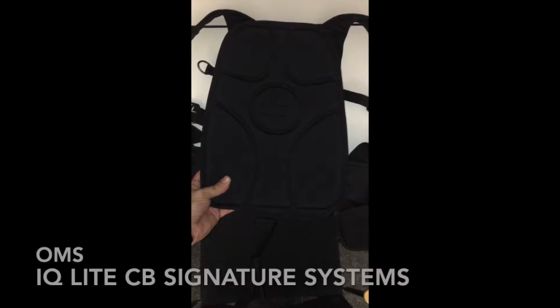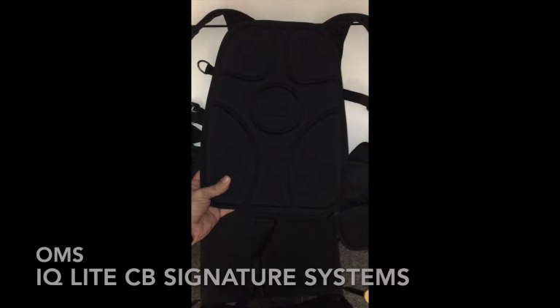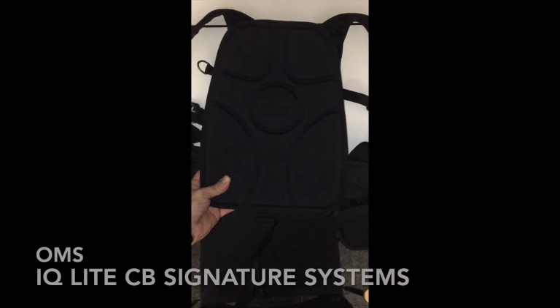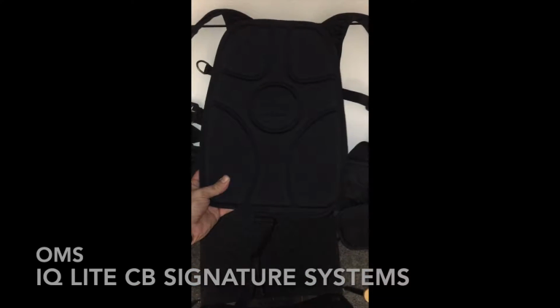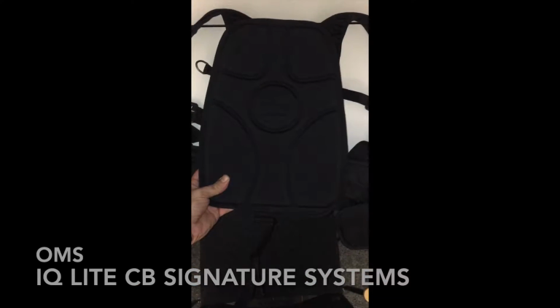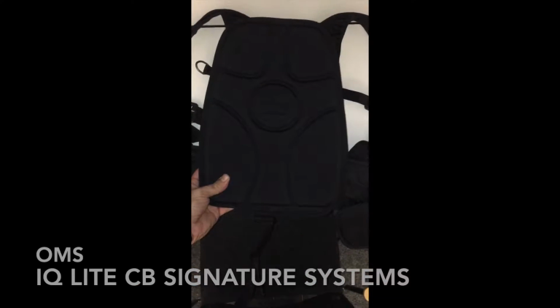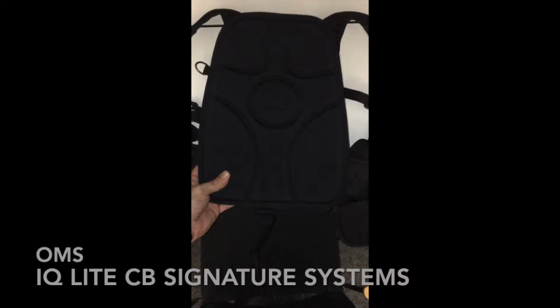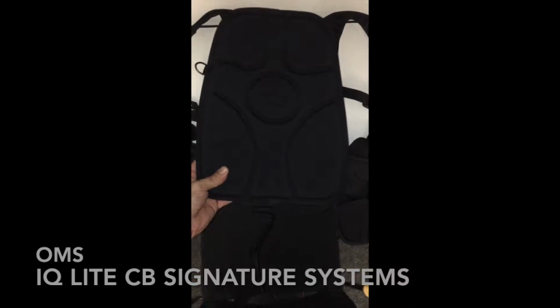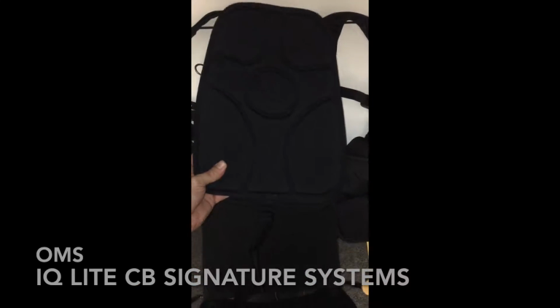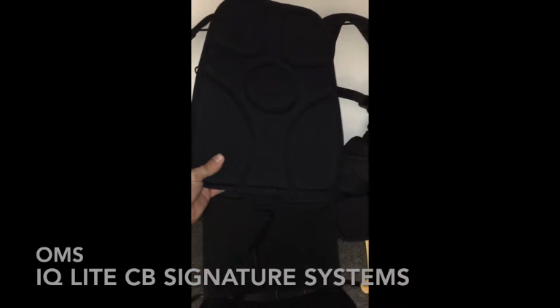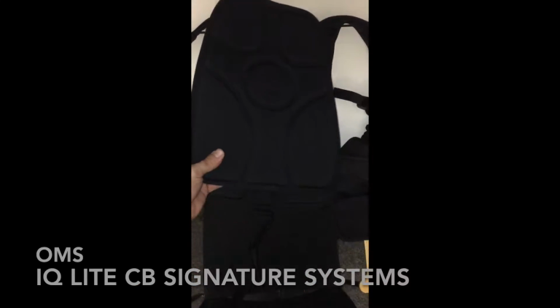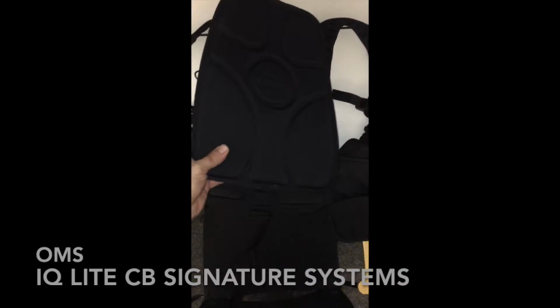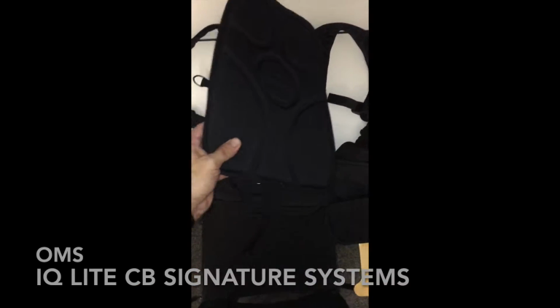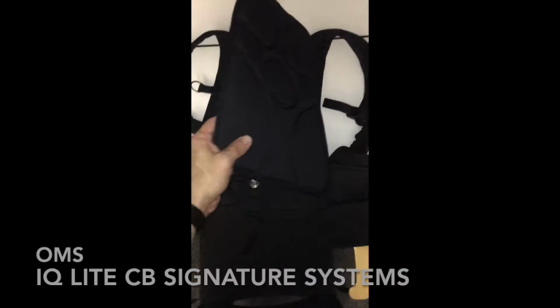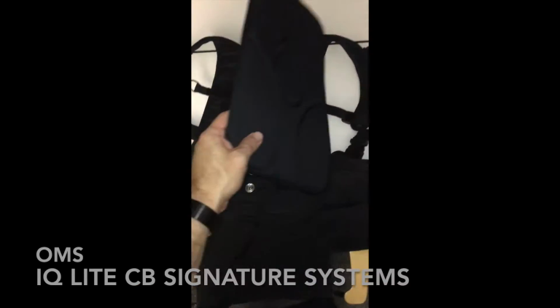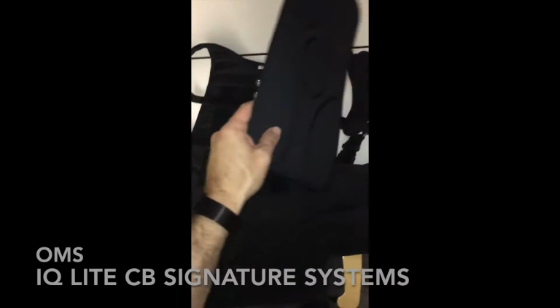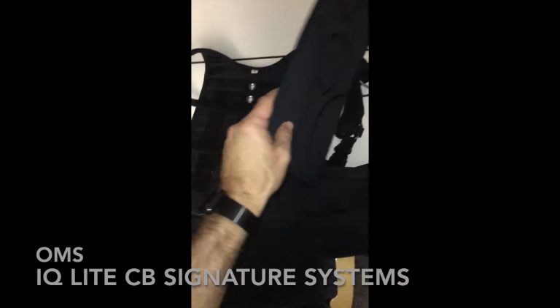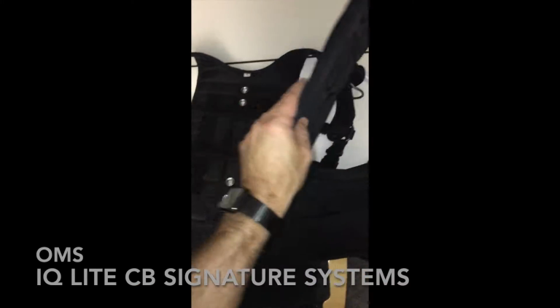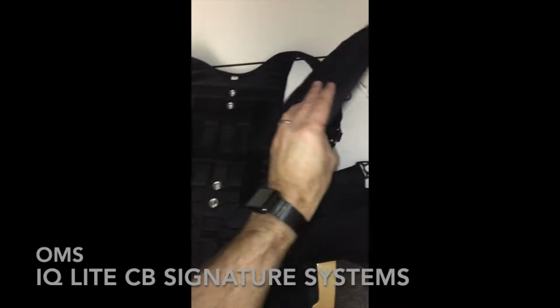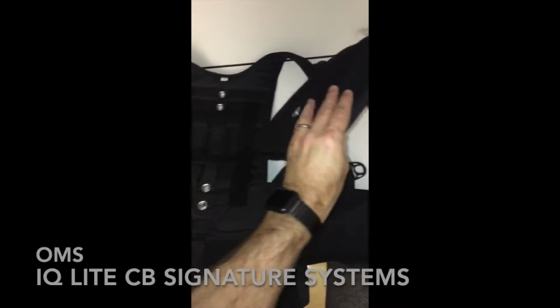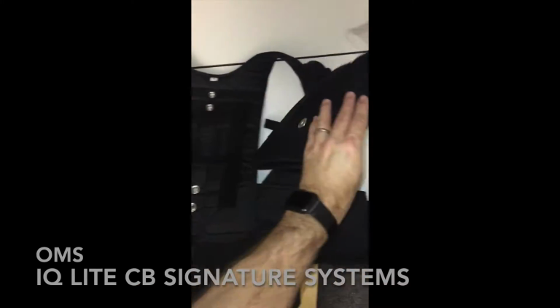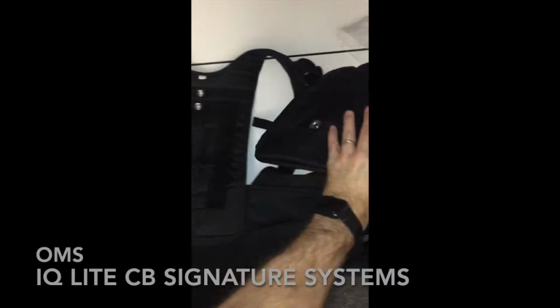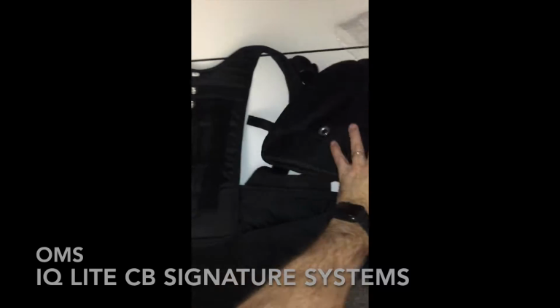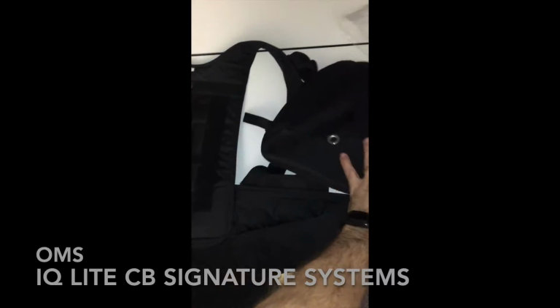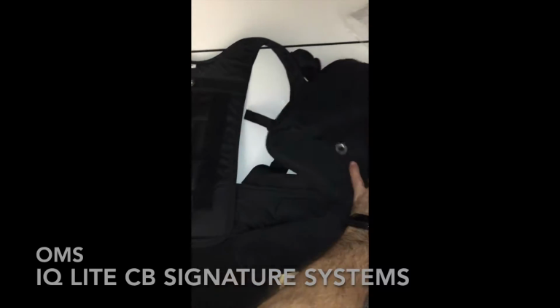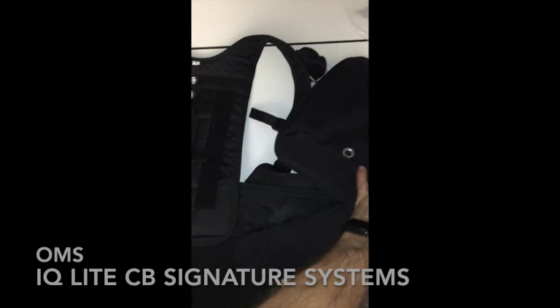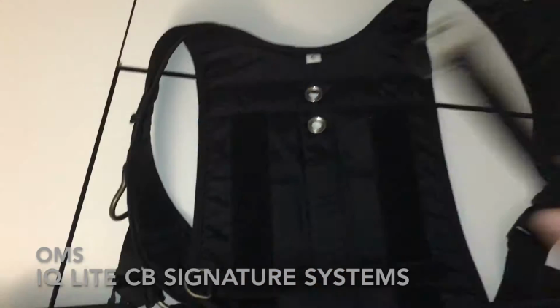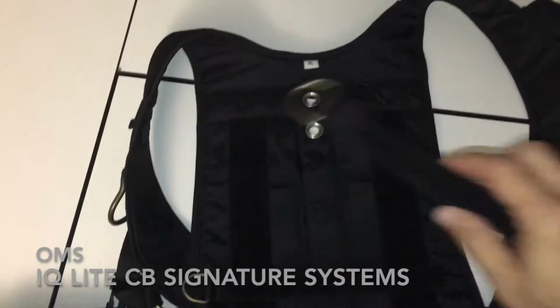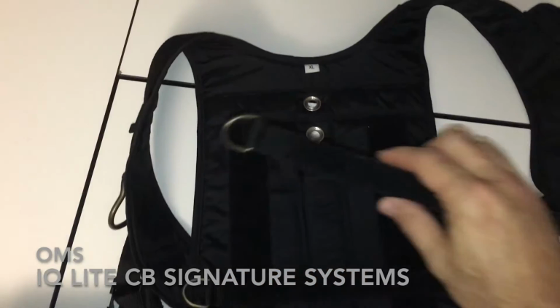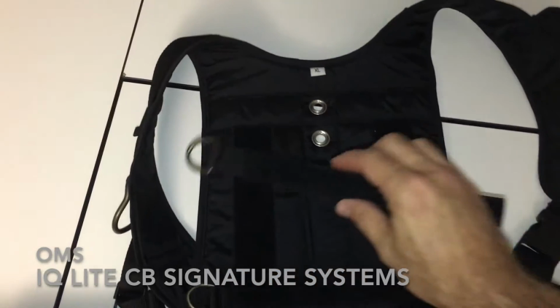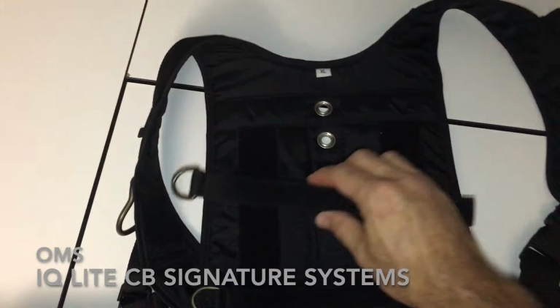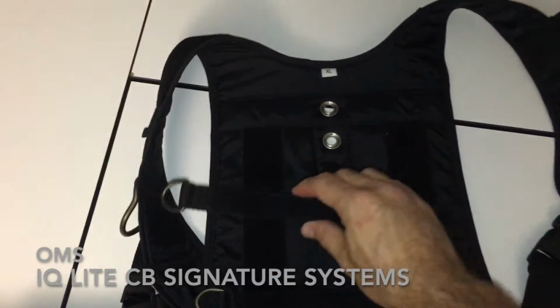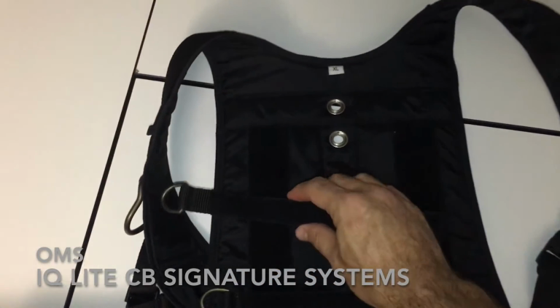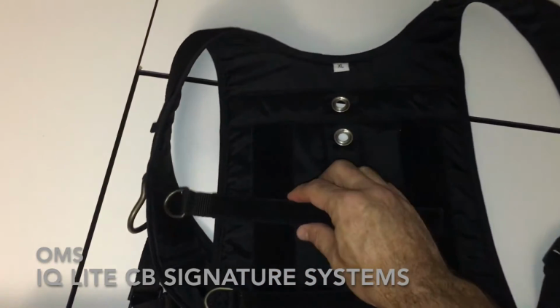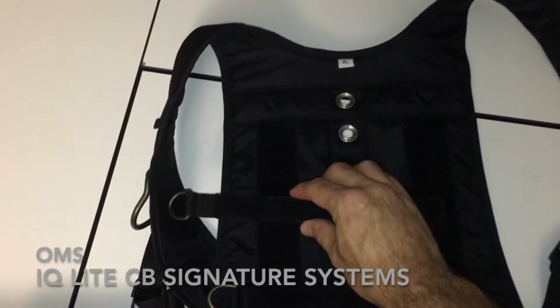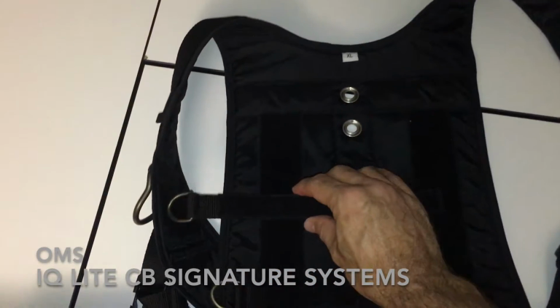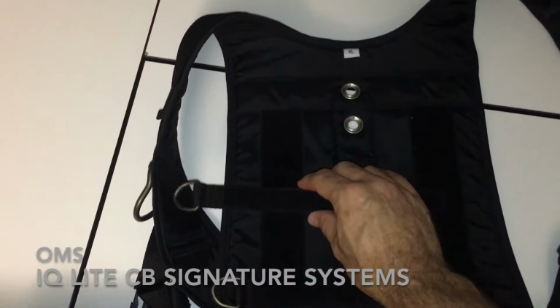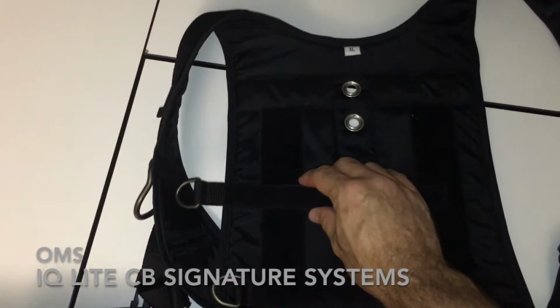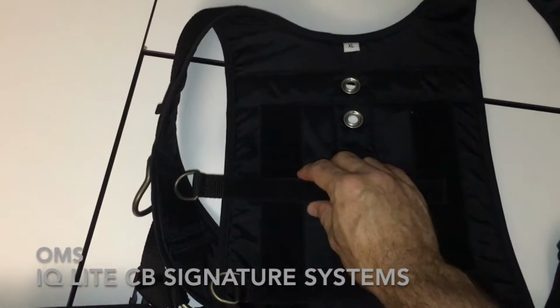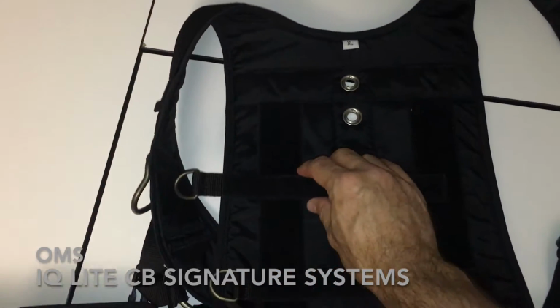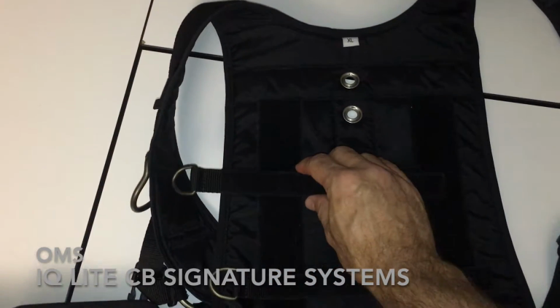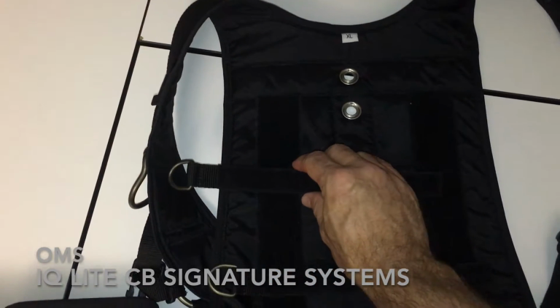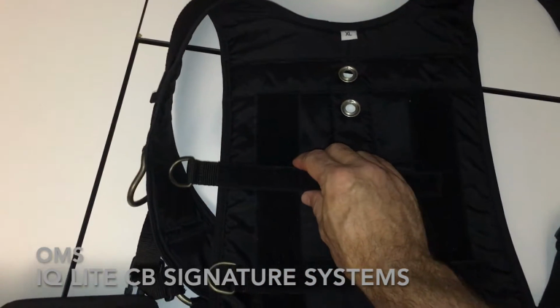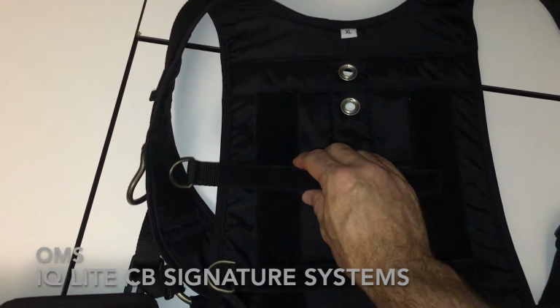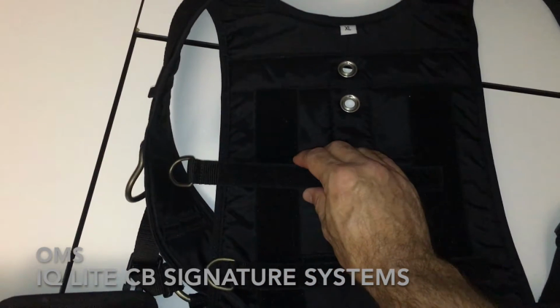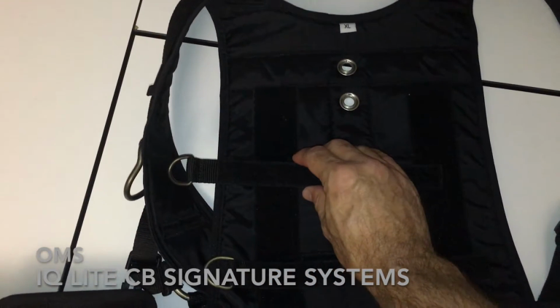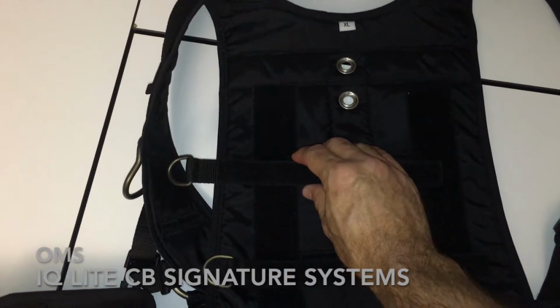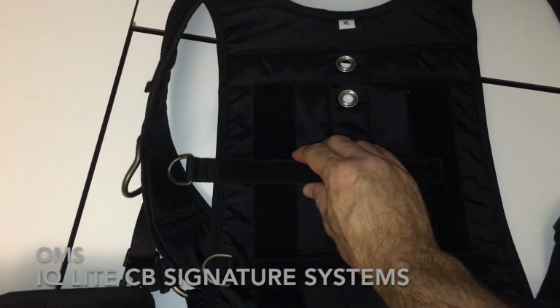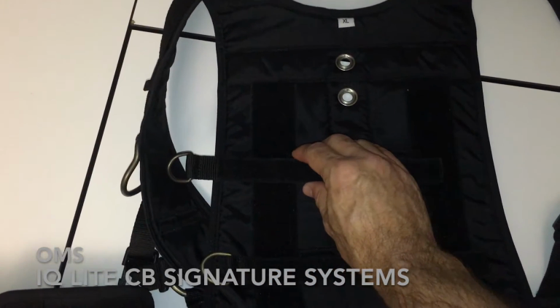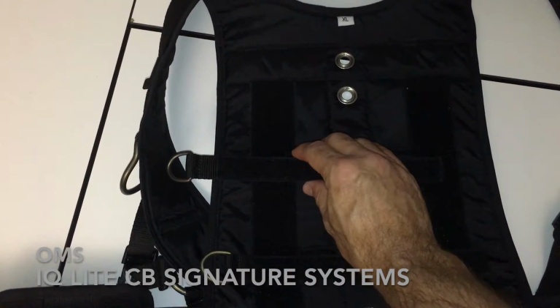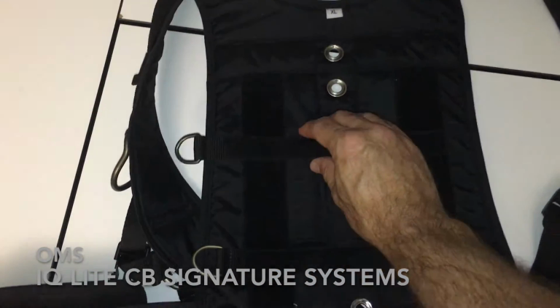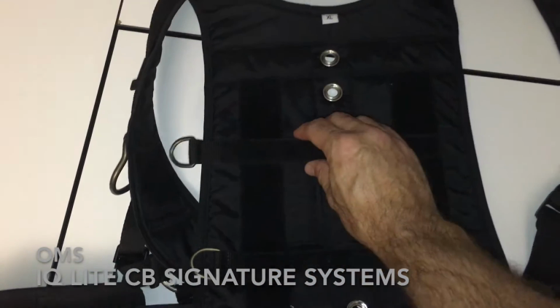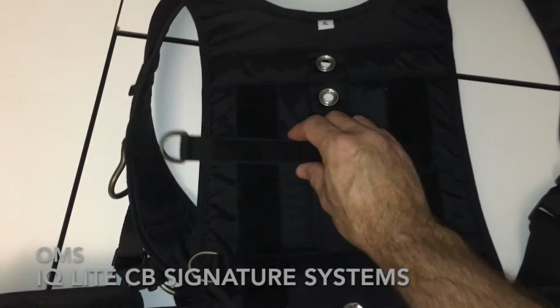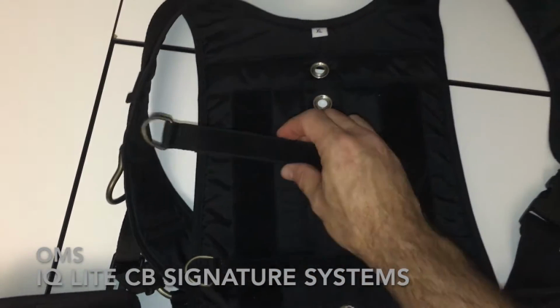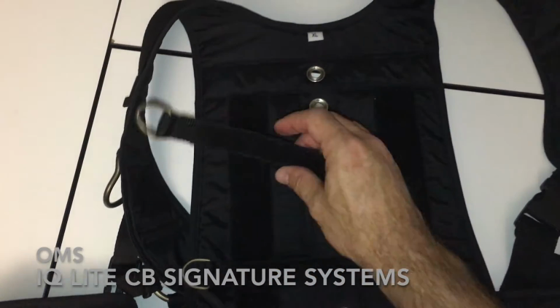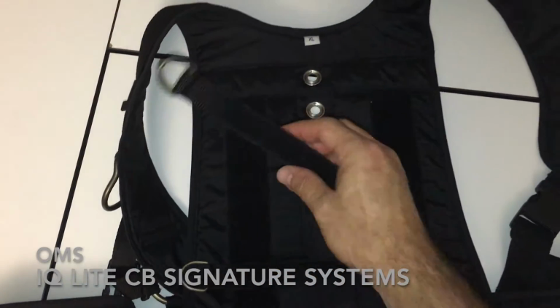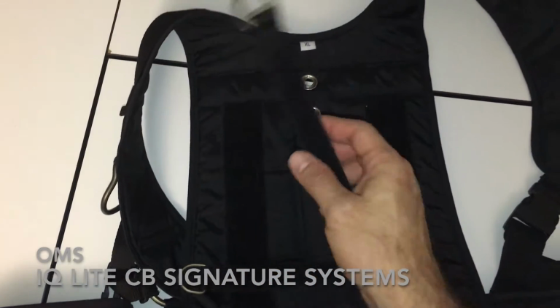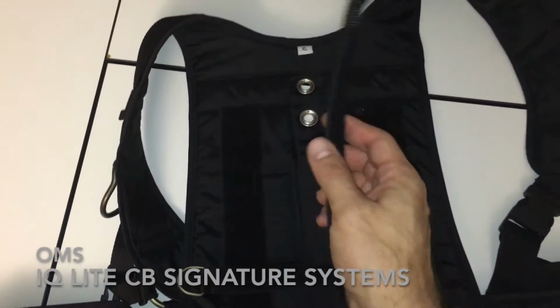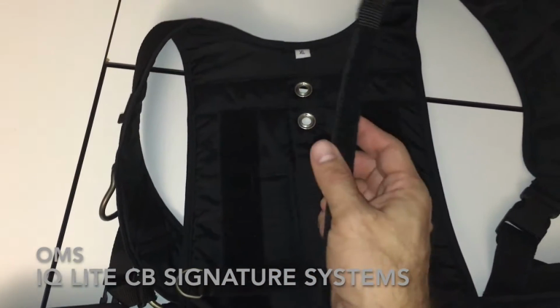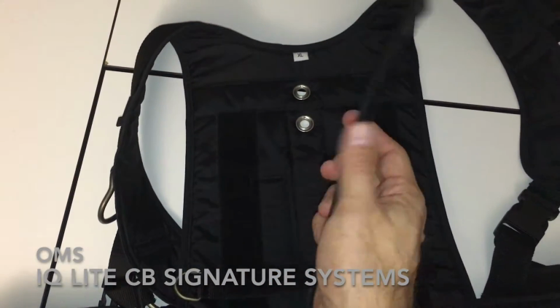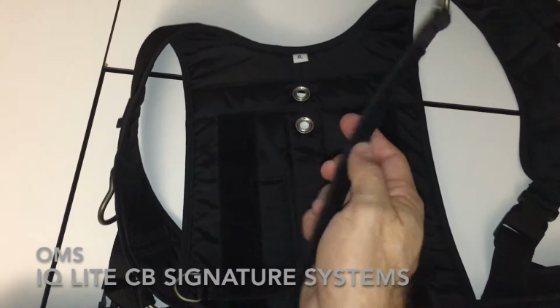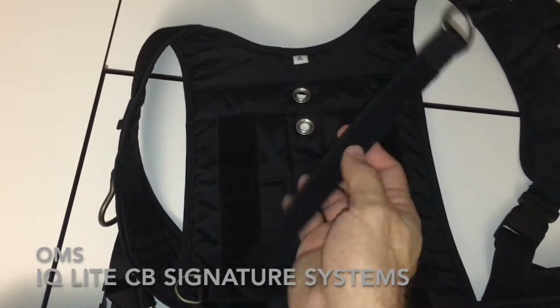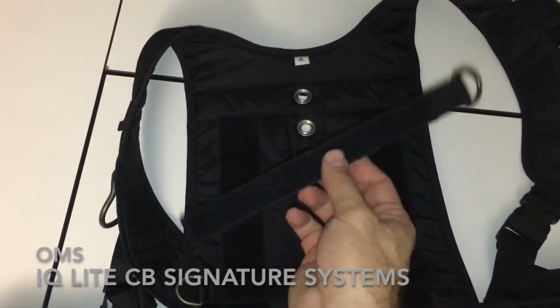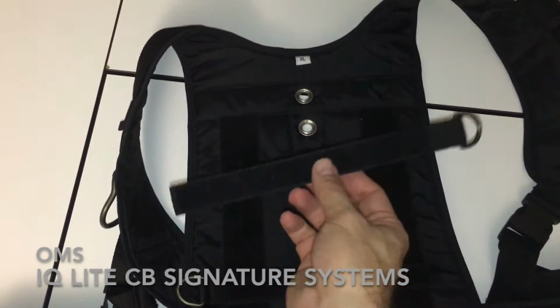On this harness you will find removable straps with D-rings to attach a tank or accessory in any position you want.